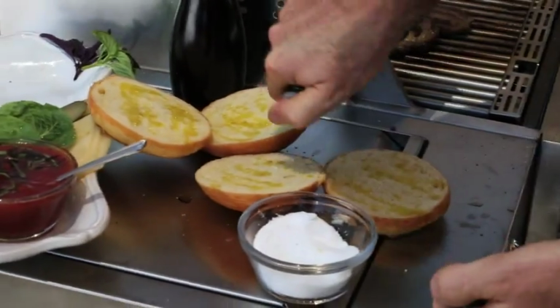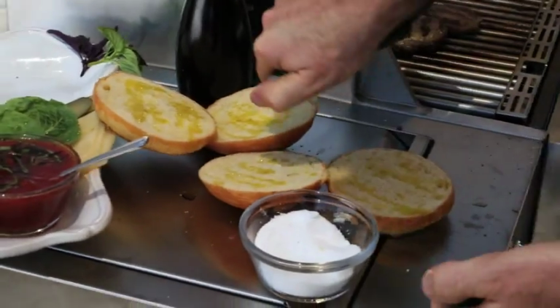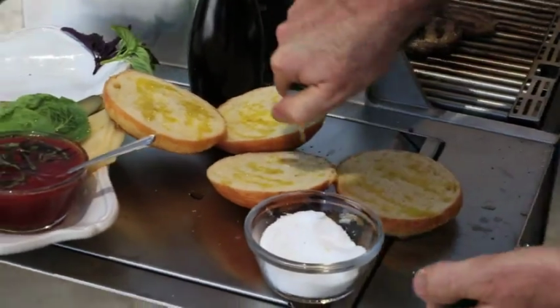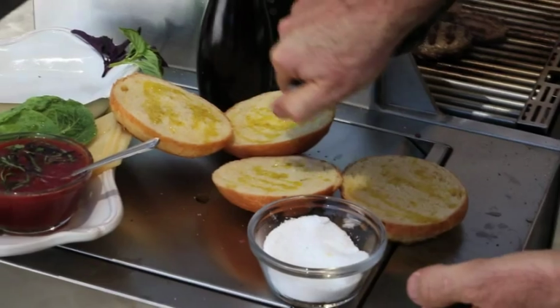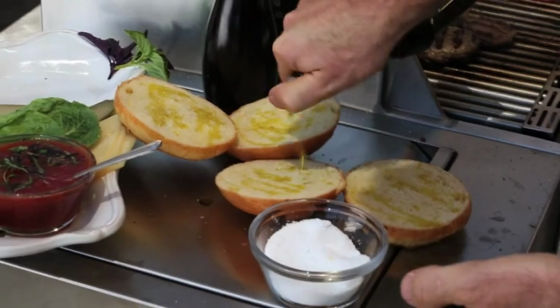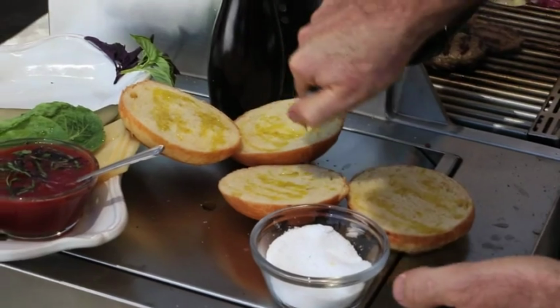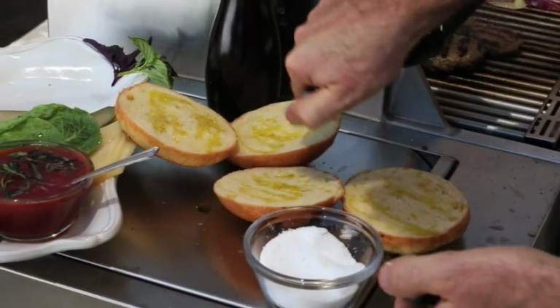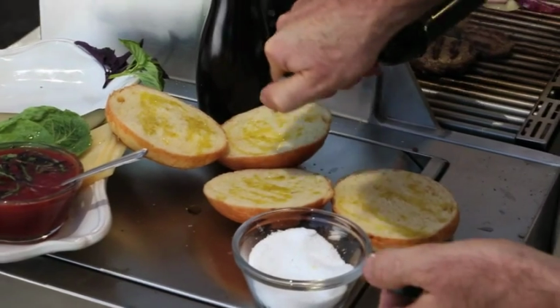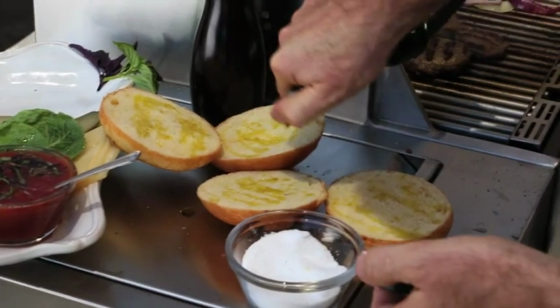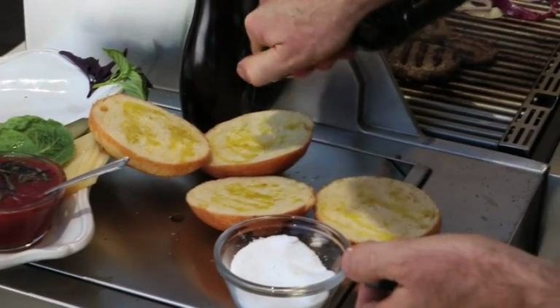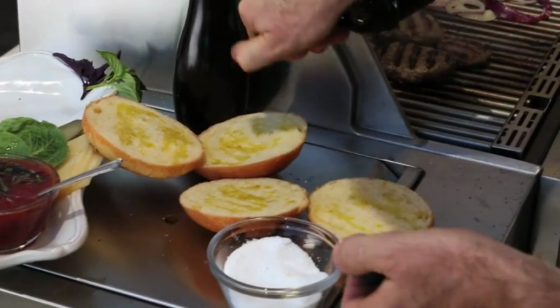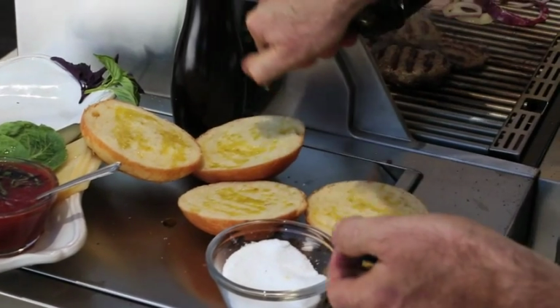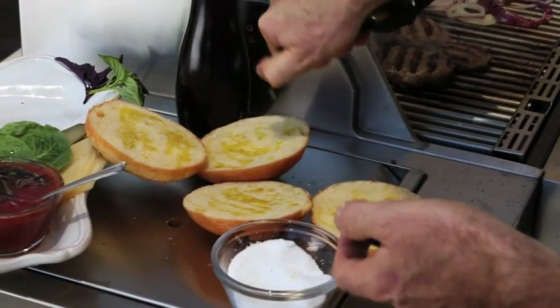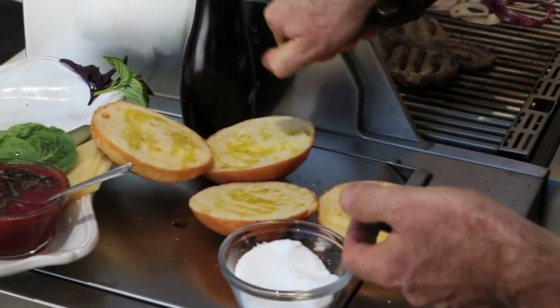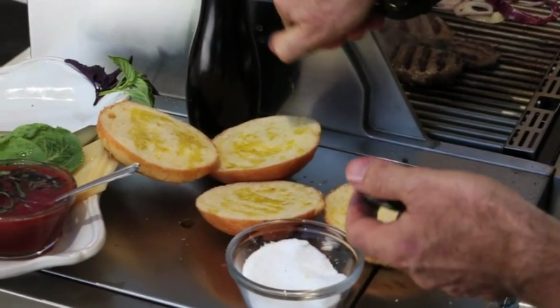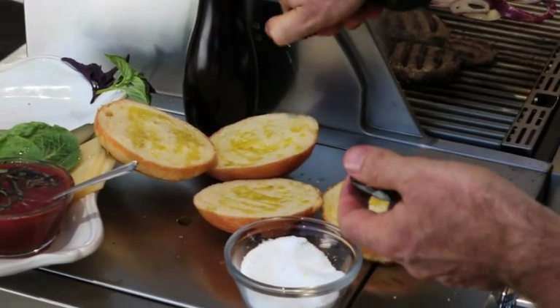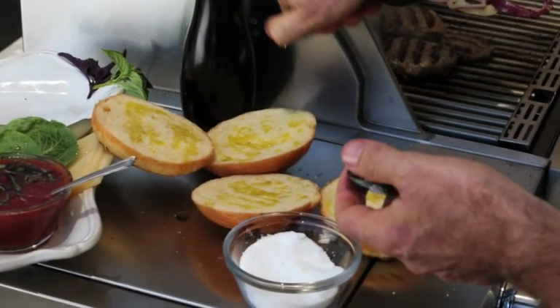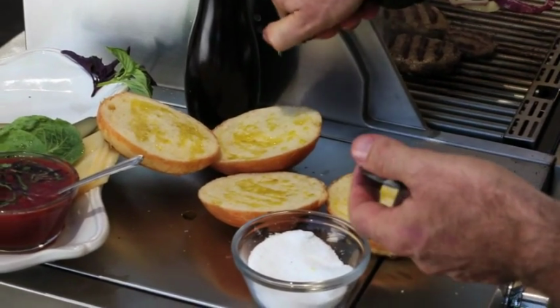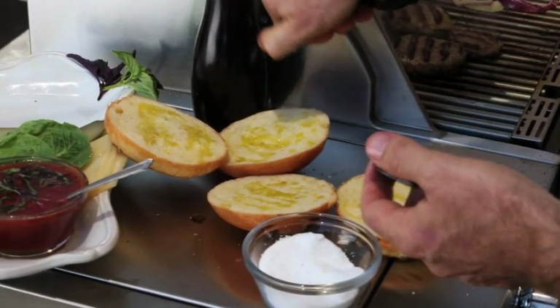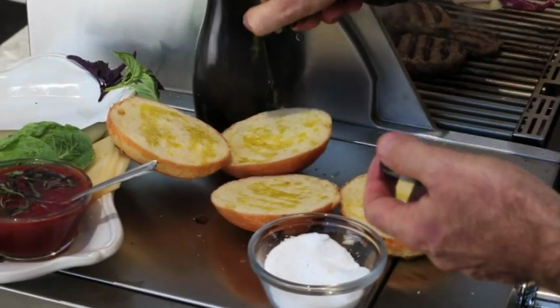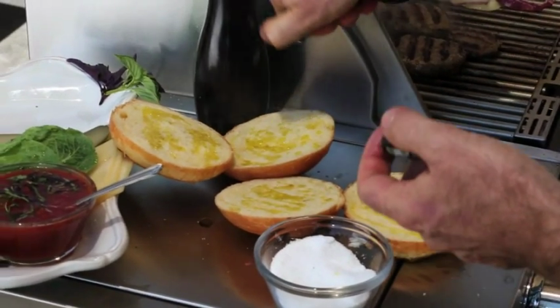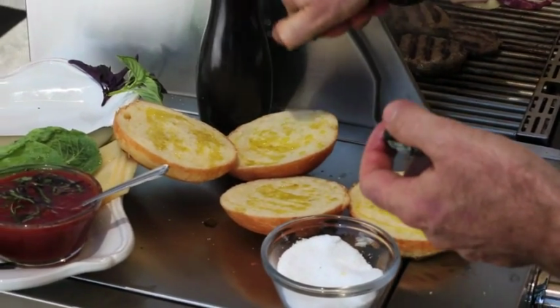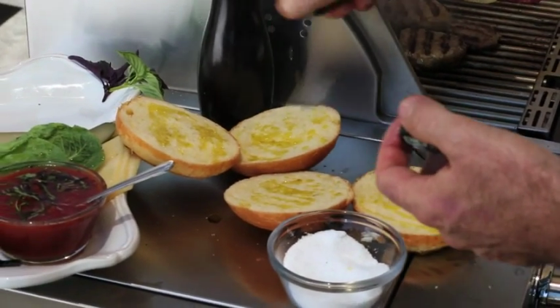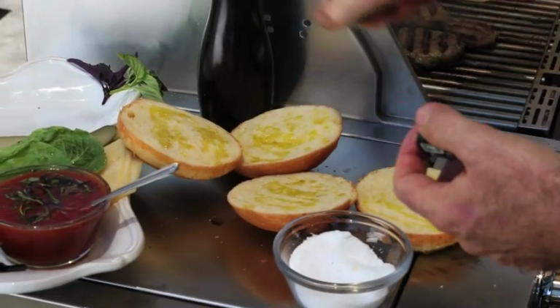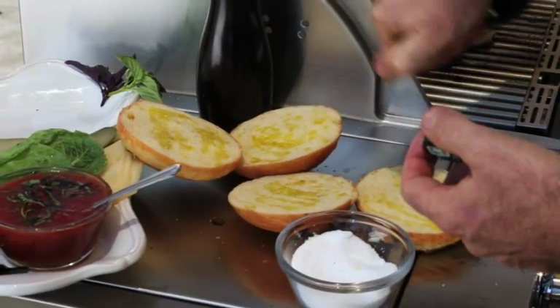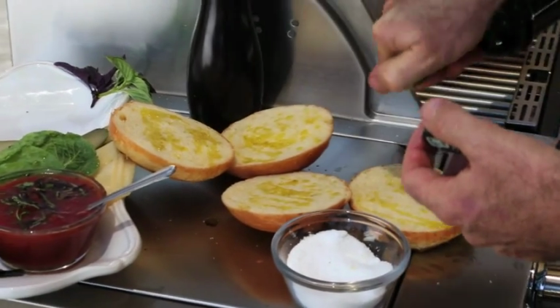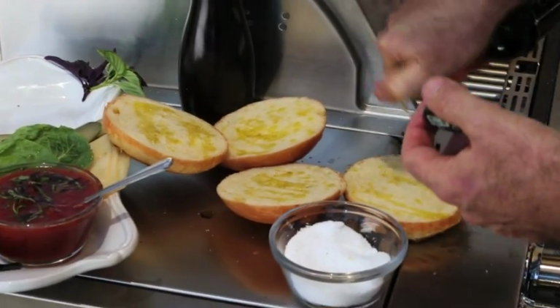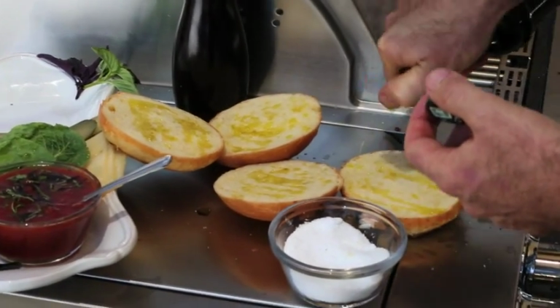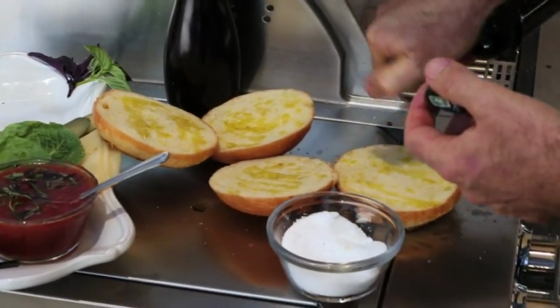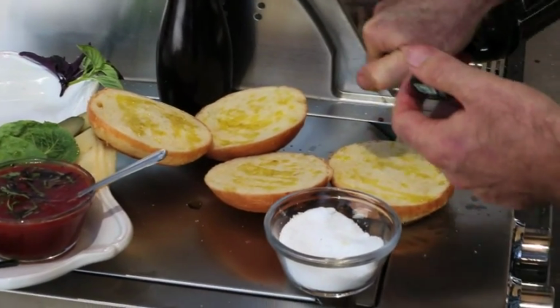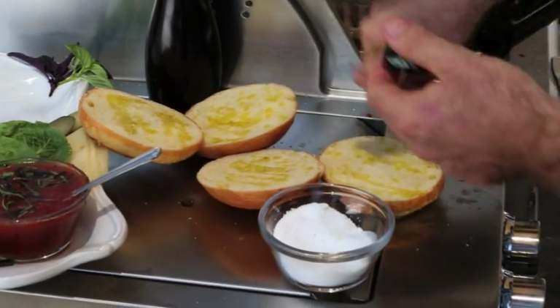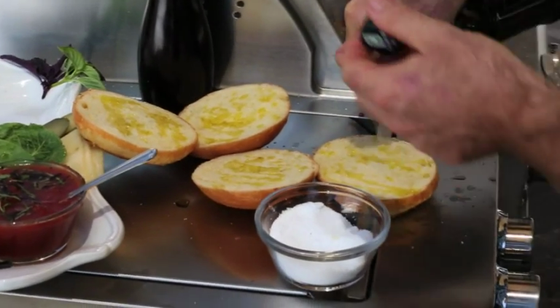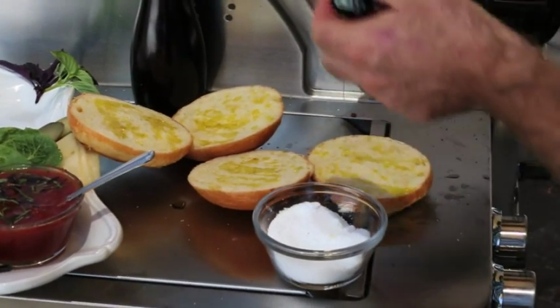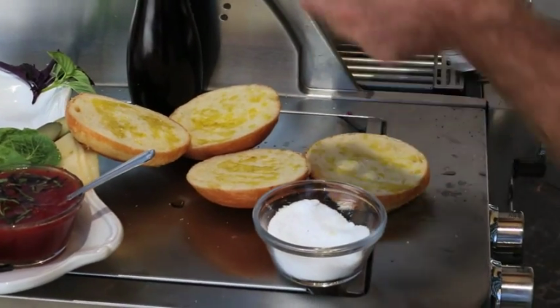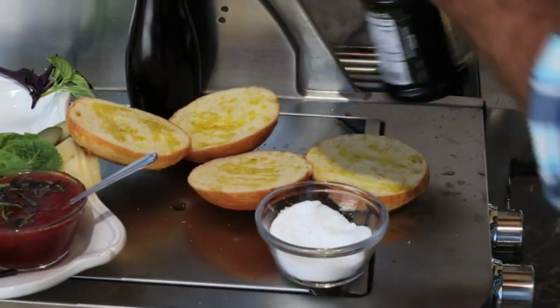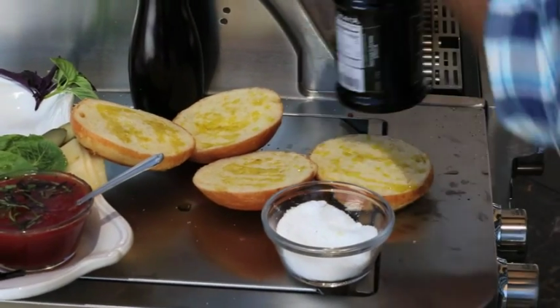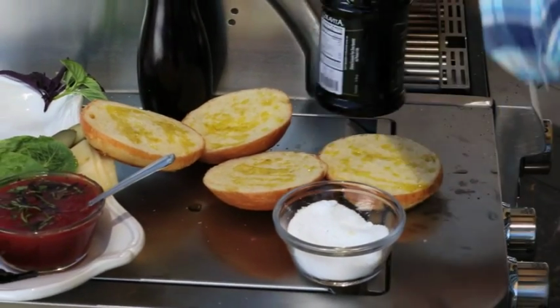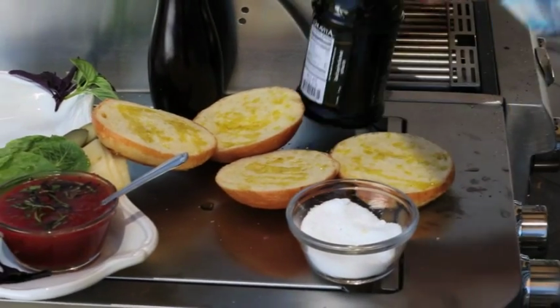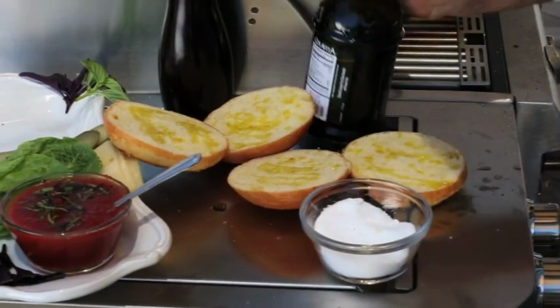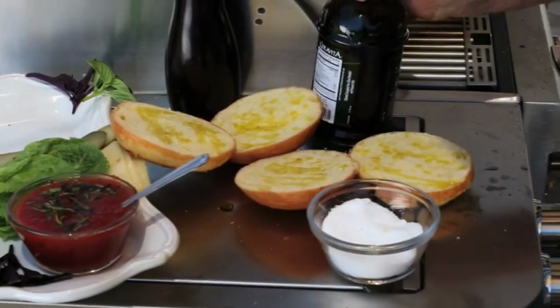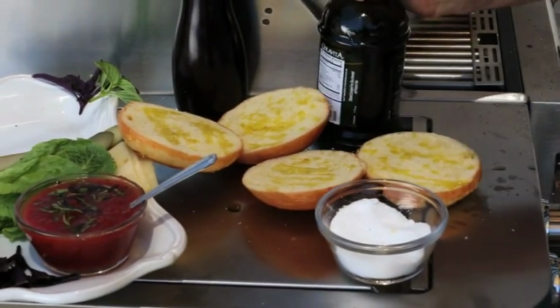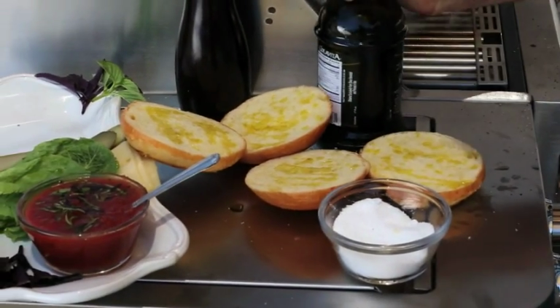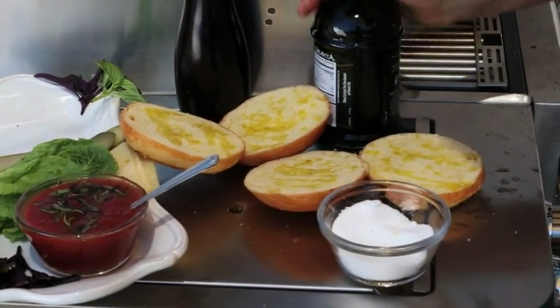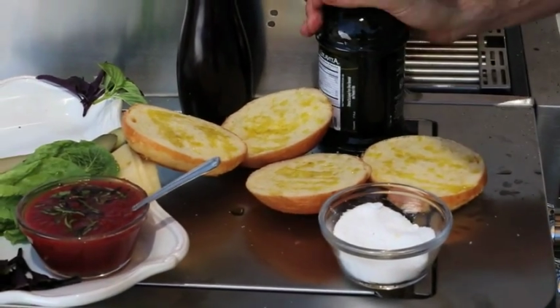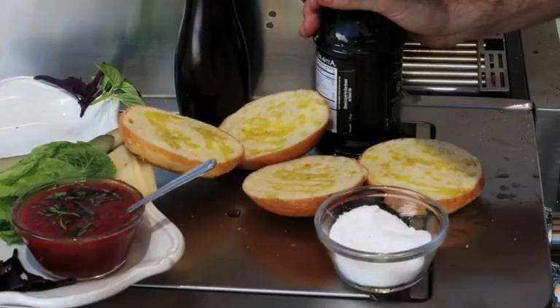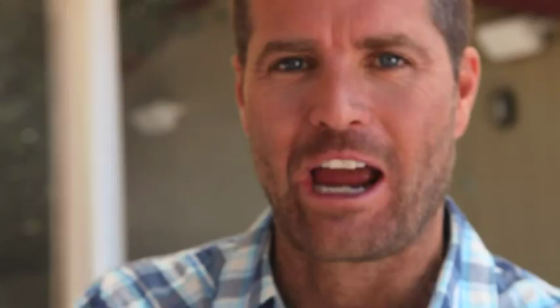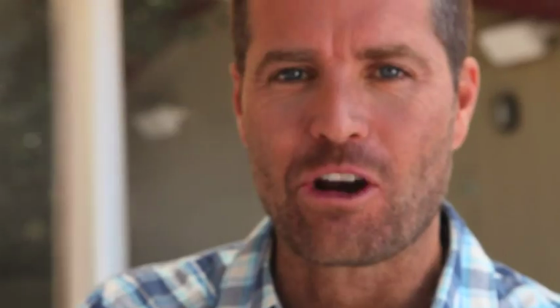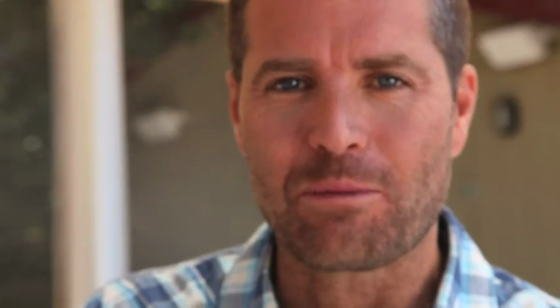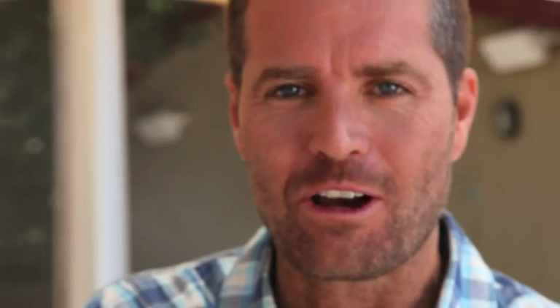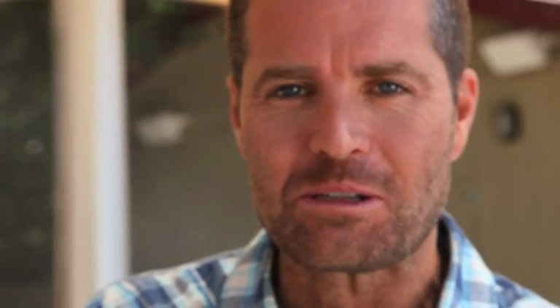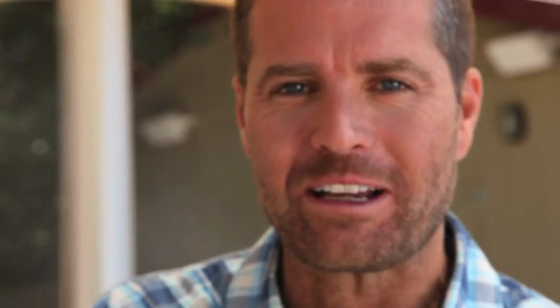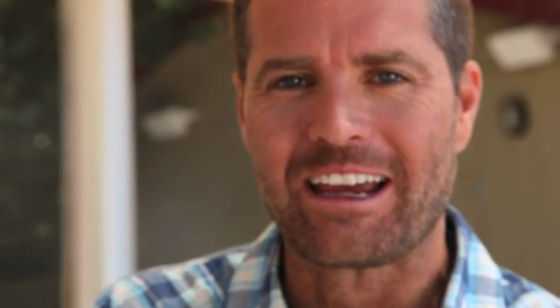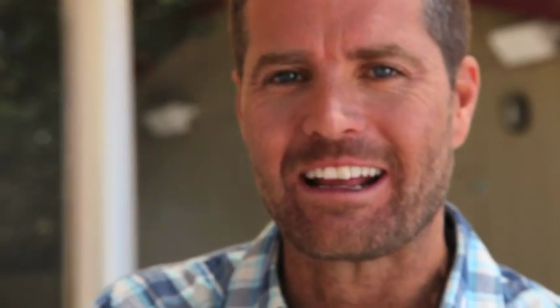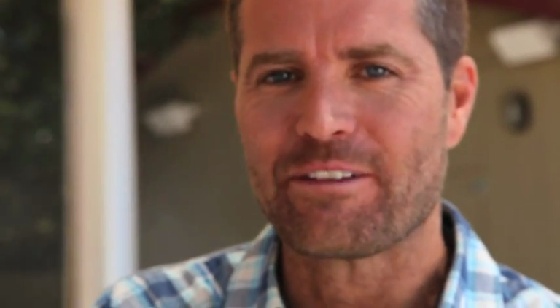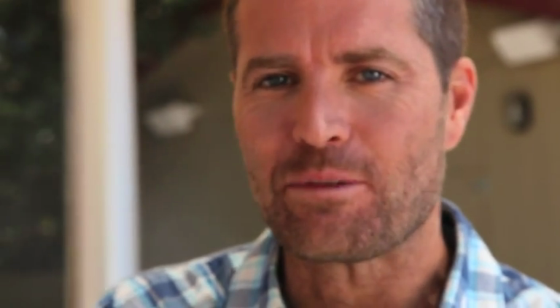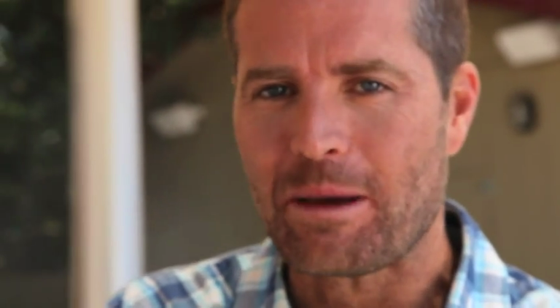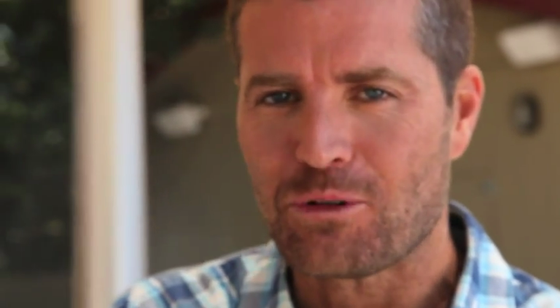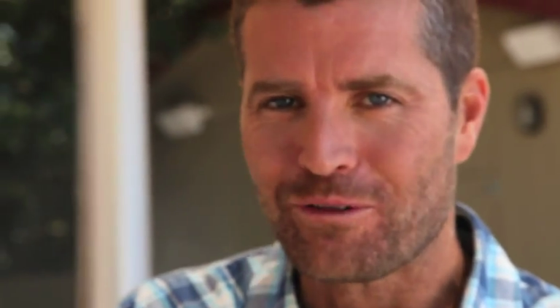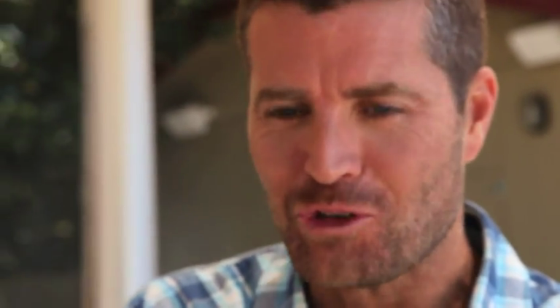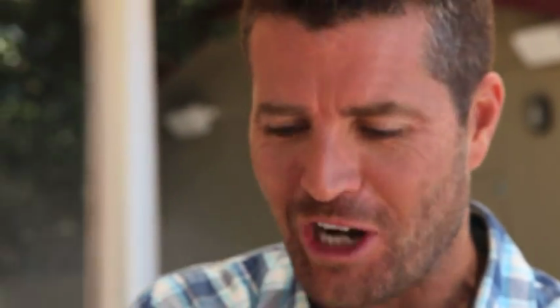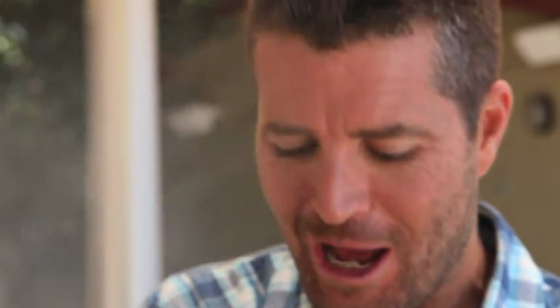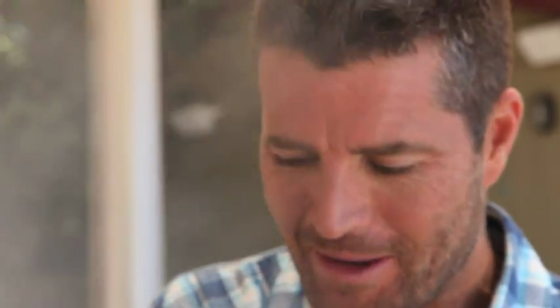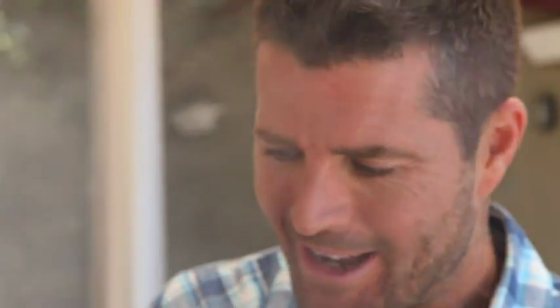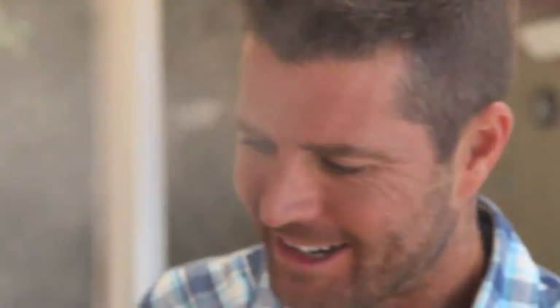A little drizzle of olive oil over your hamburger buns — it just helps to caramelise them again and give them that beautiful char mark.